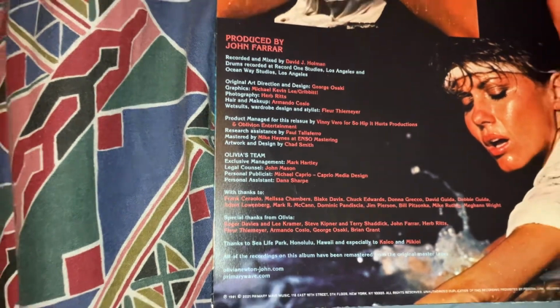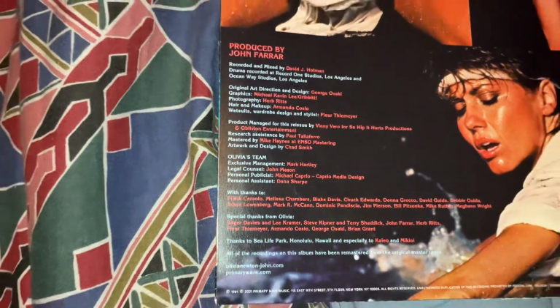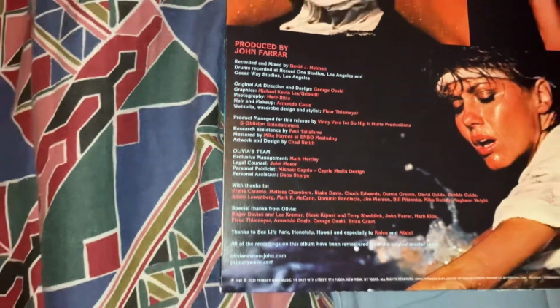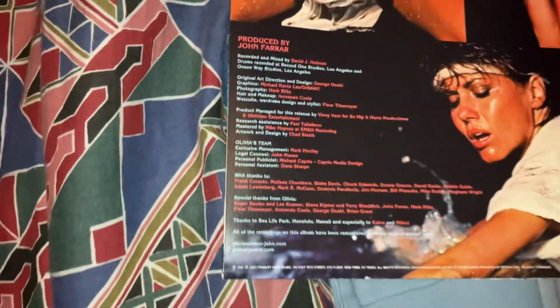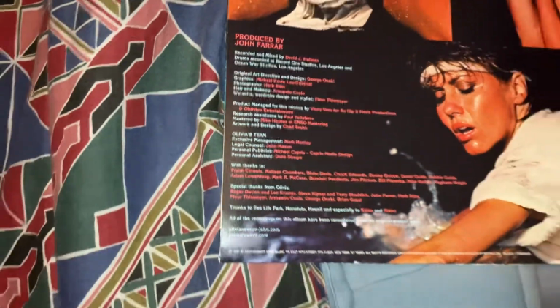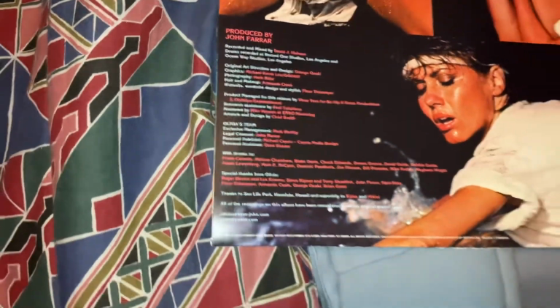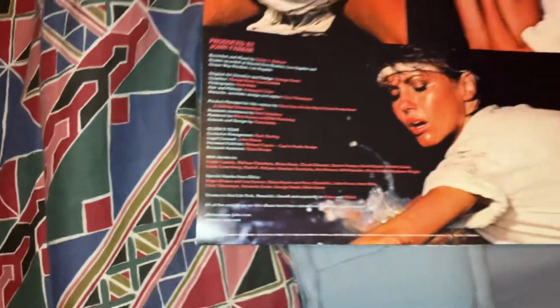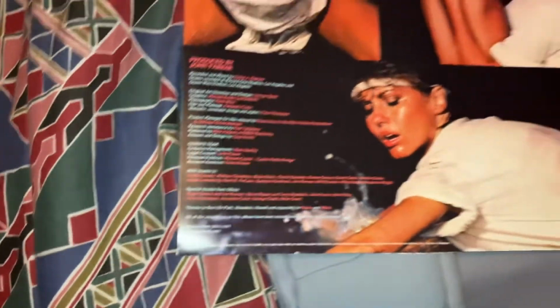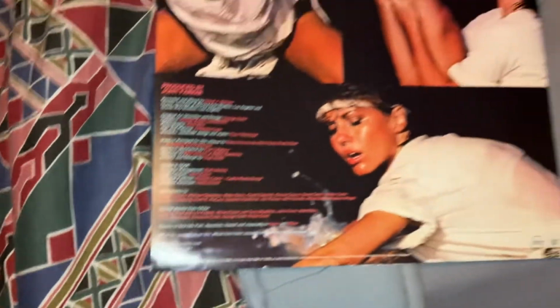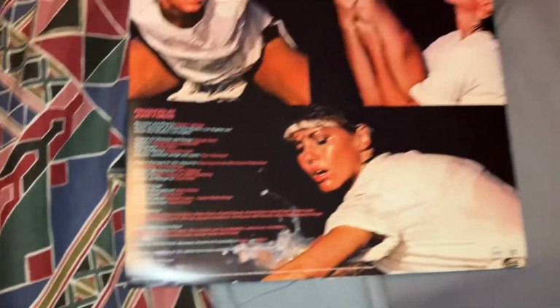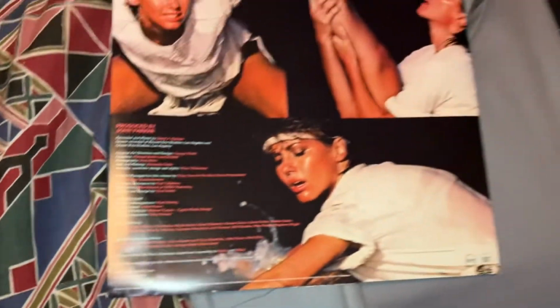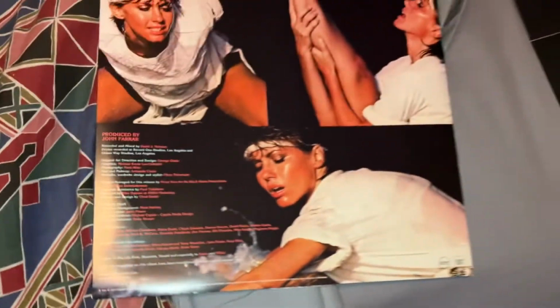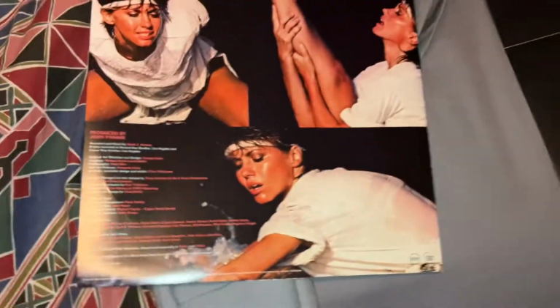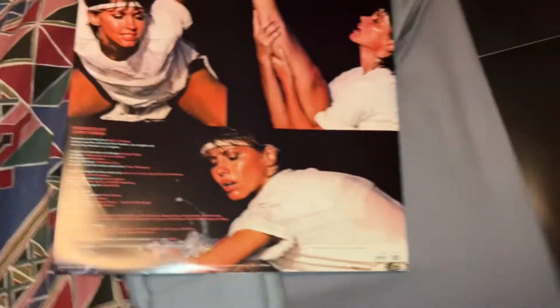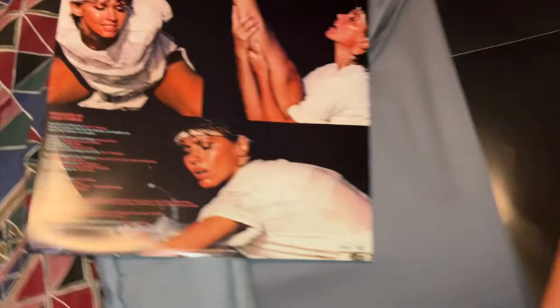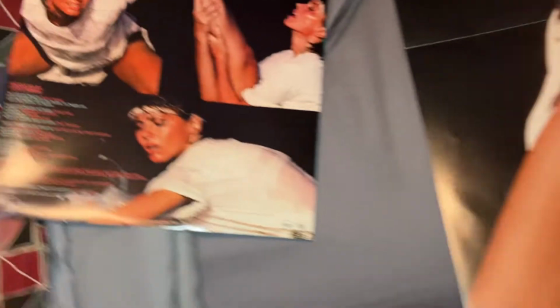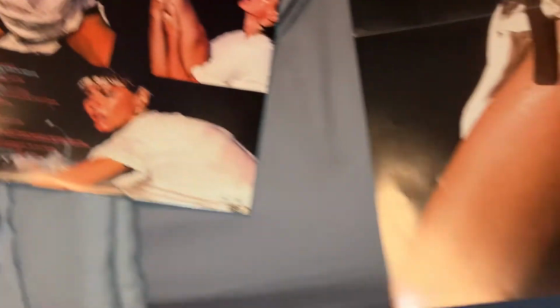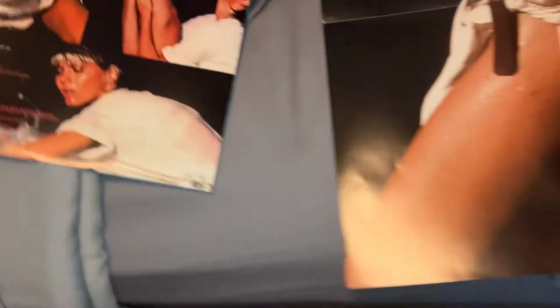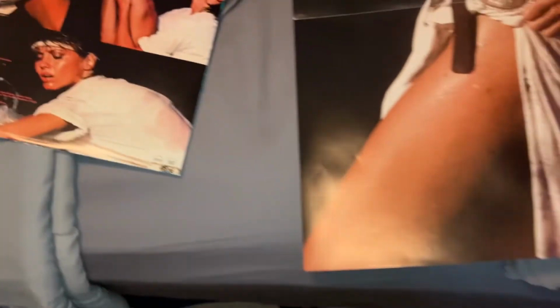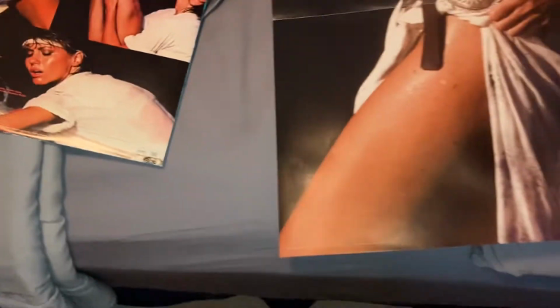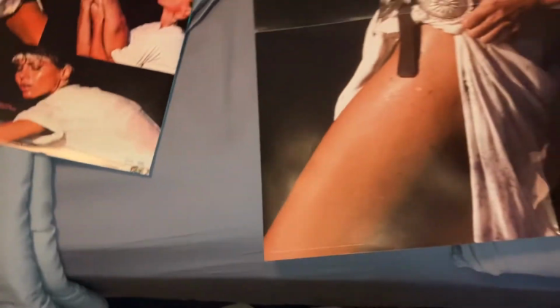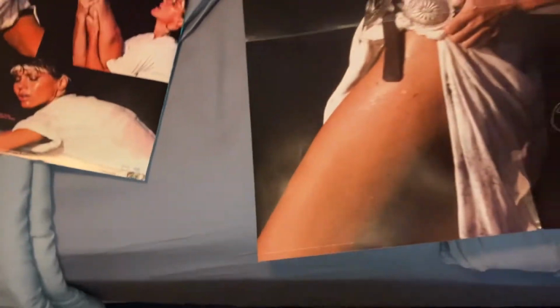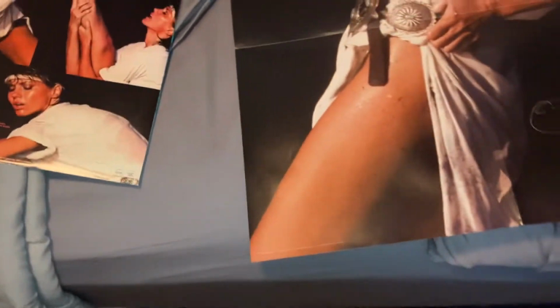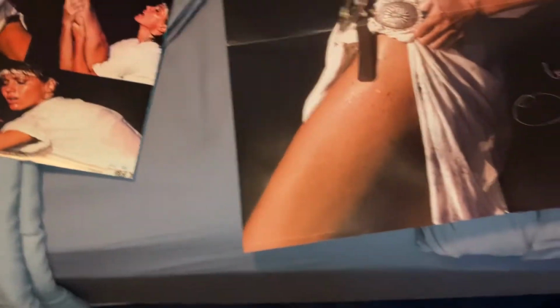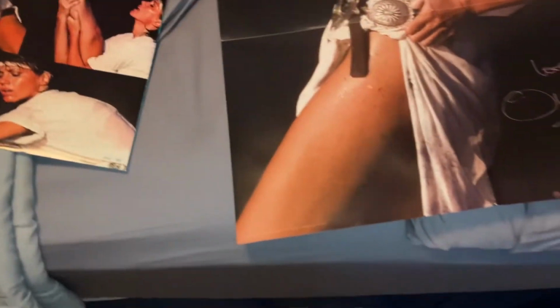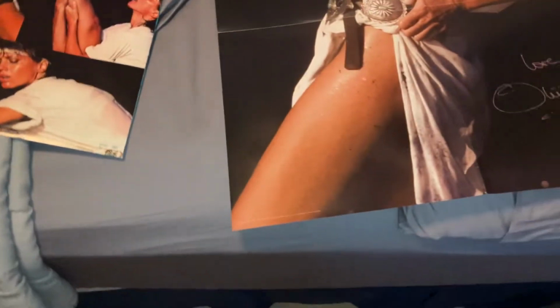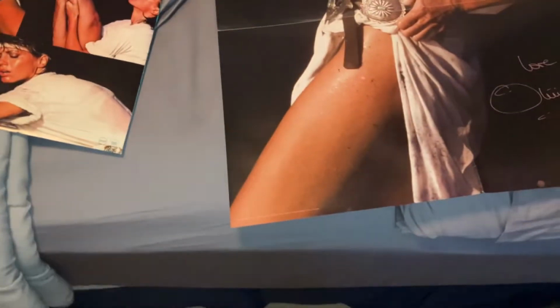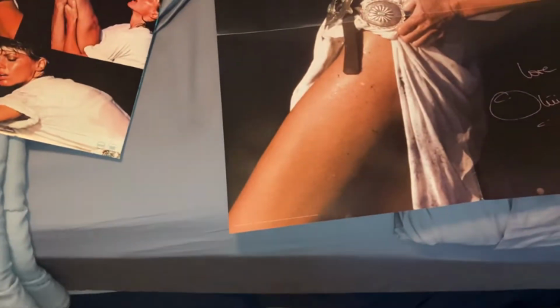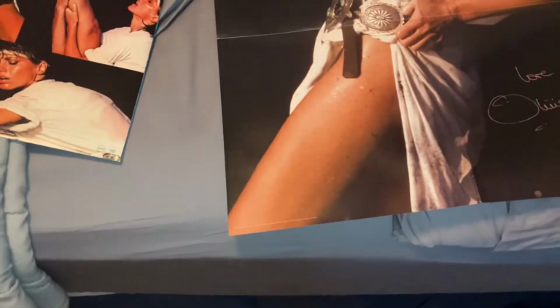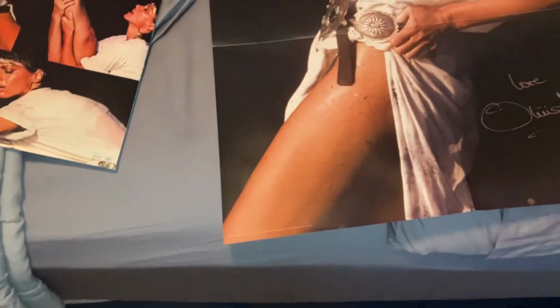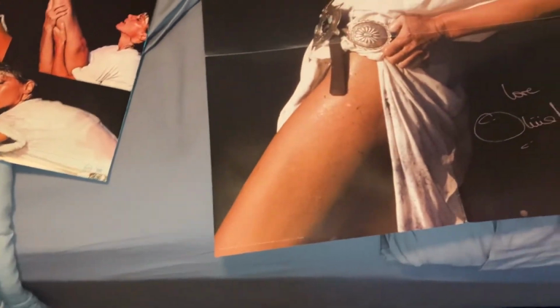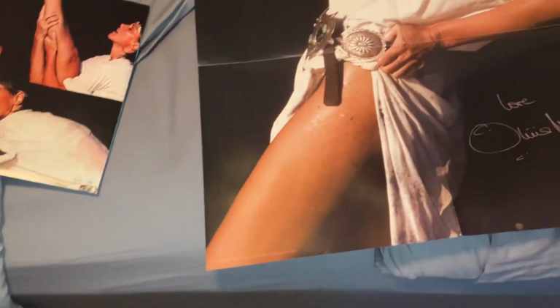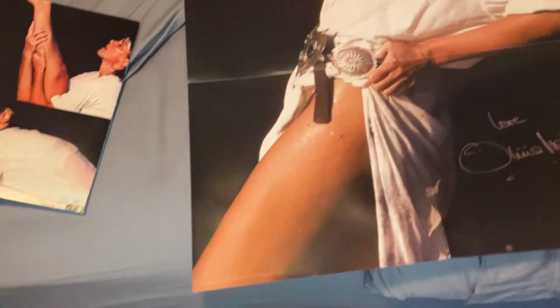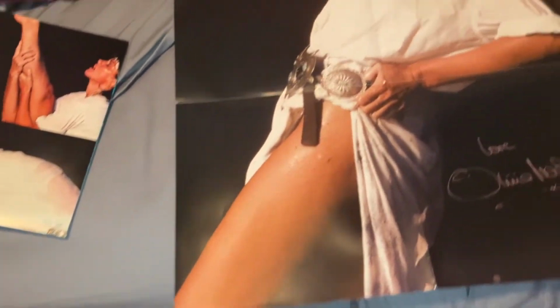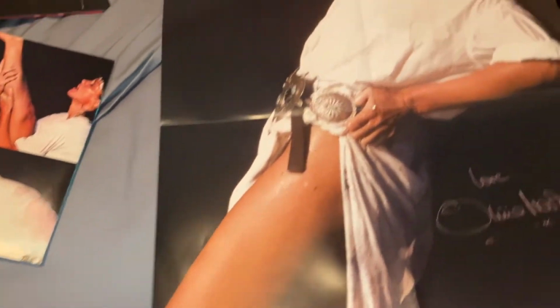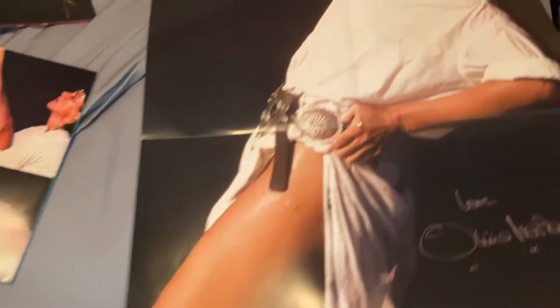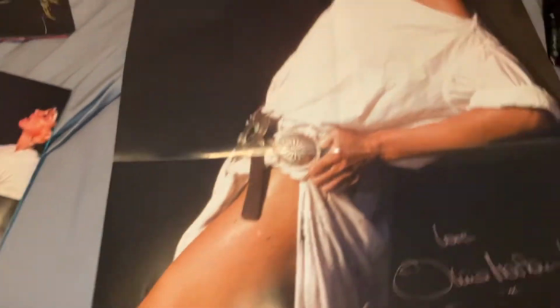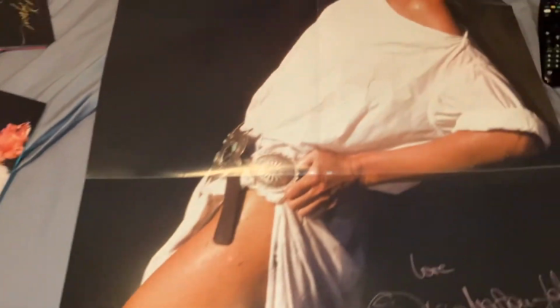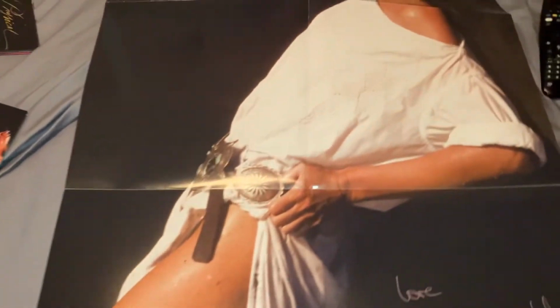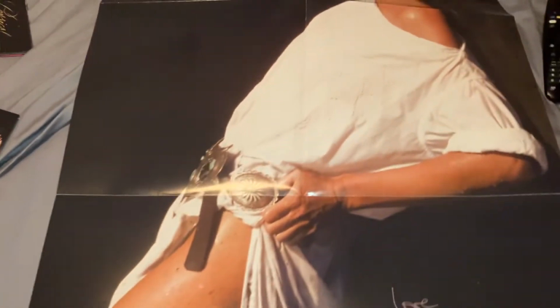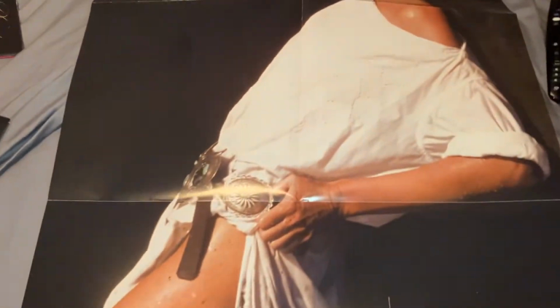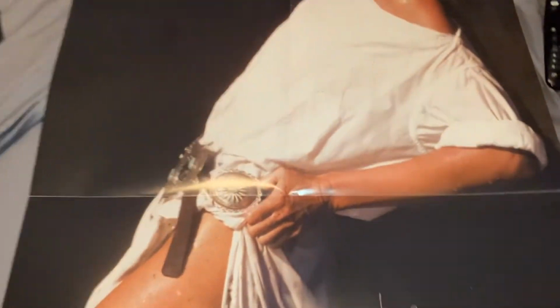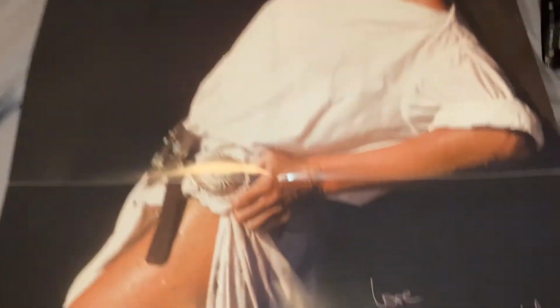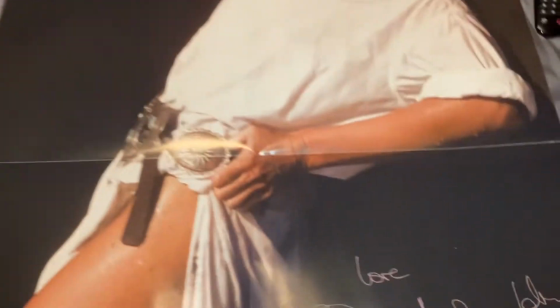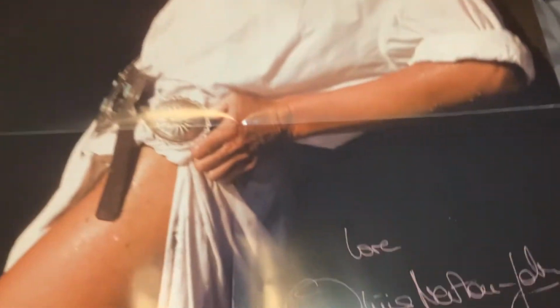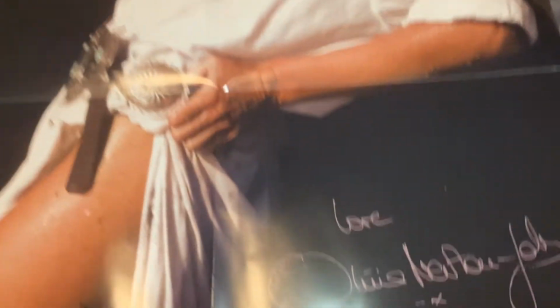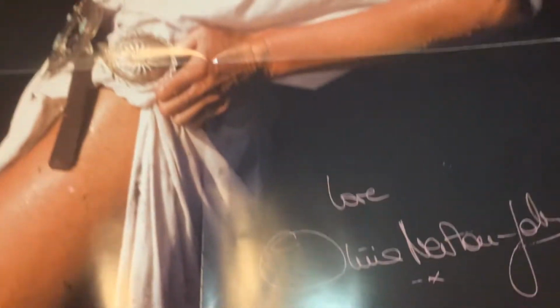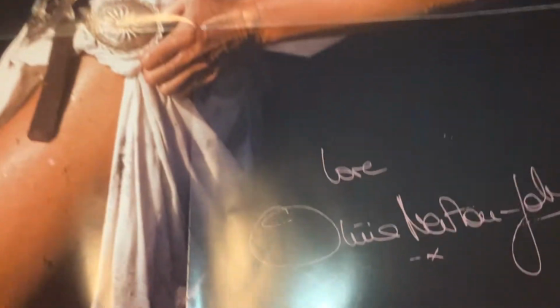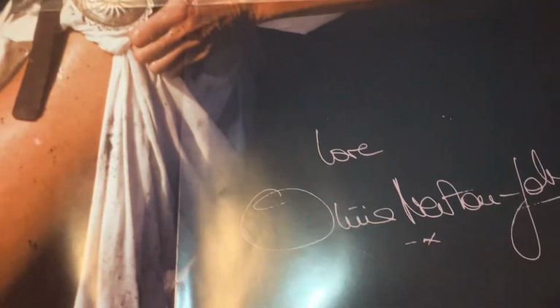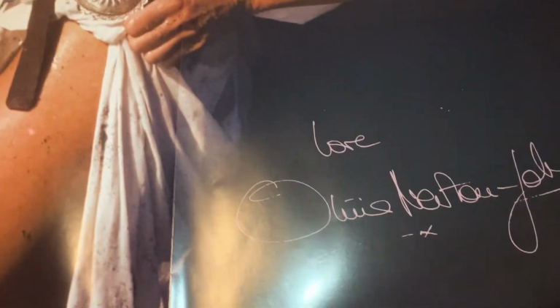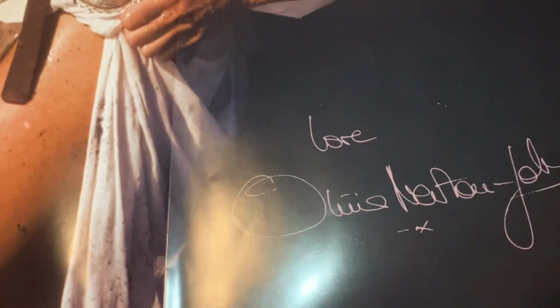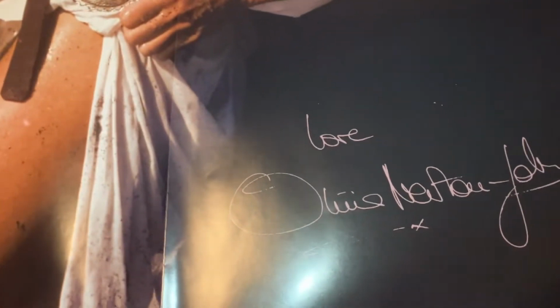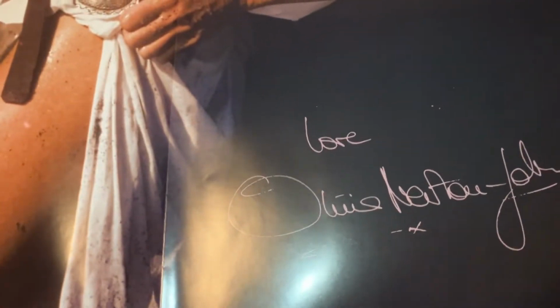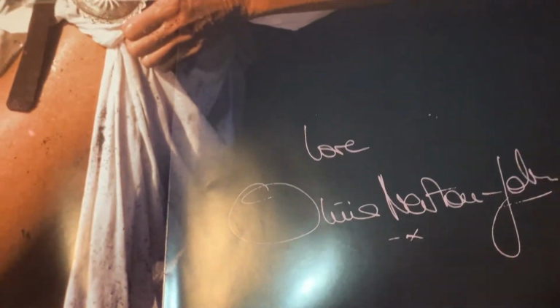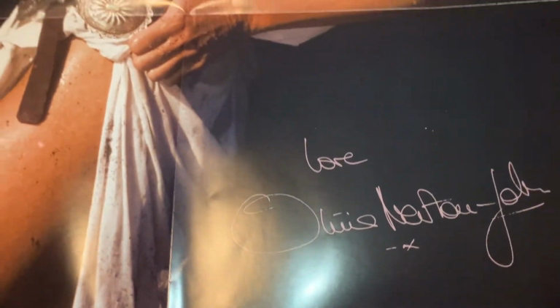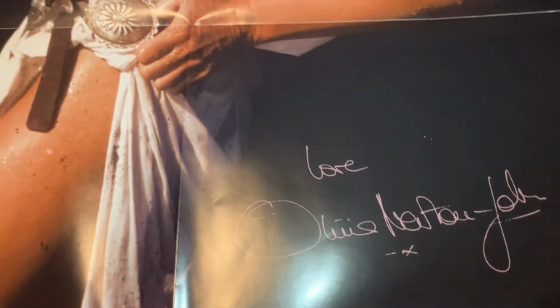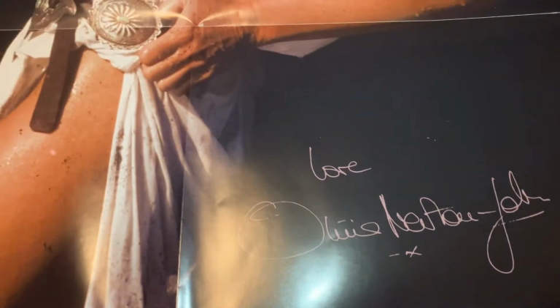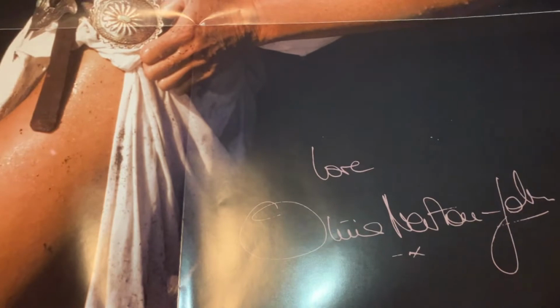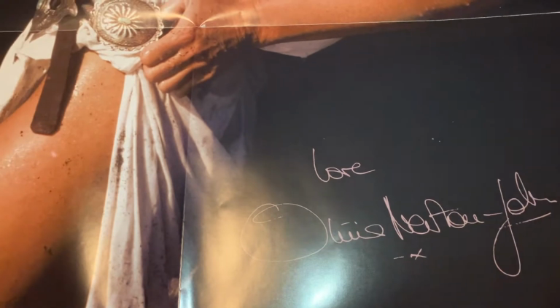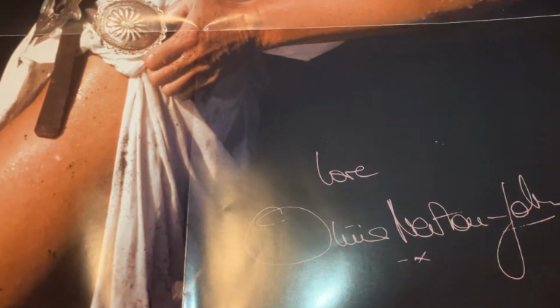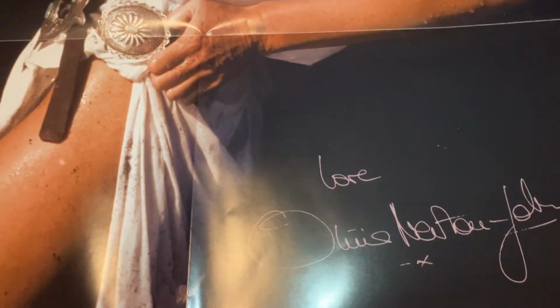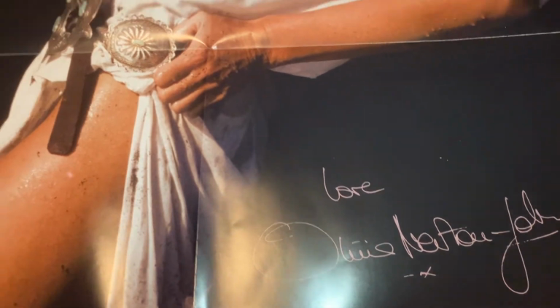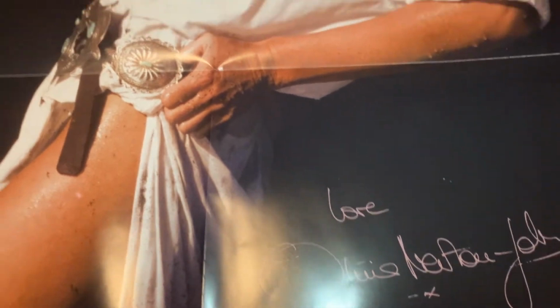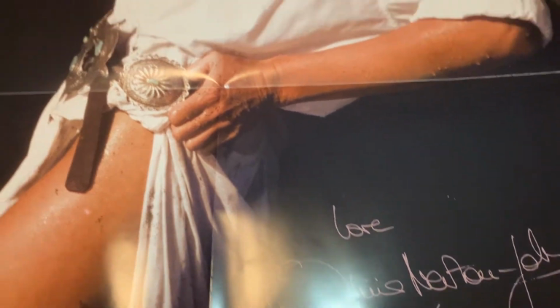But probably the coolest of all is the fact that it comes with this huge poster that says, I love Olivia Newton-John.